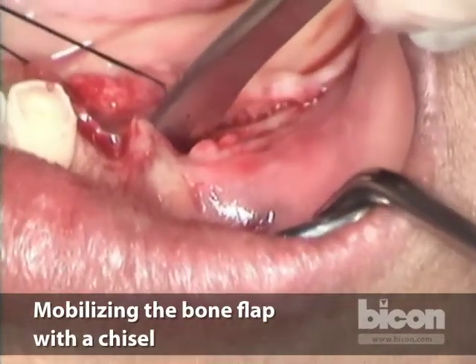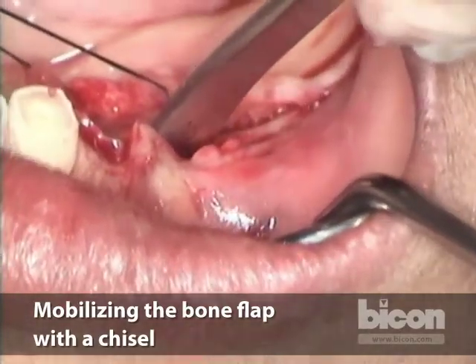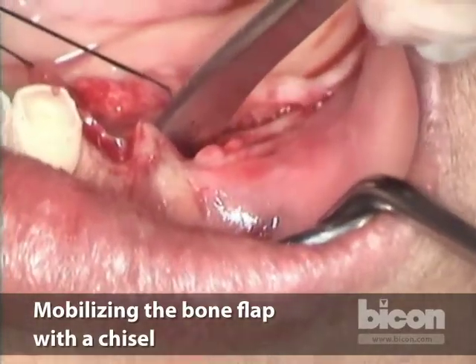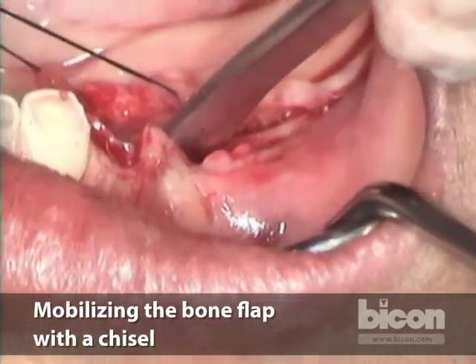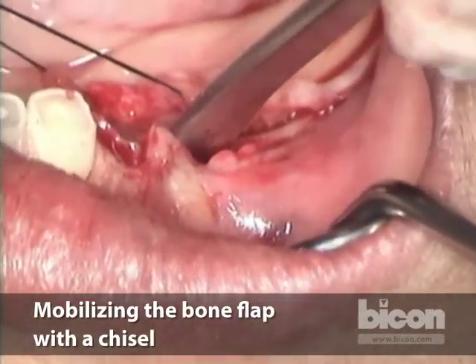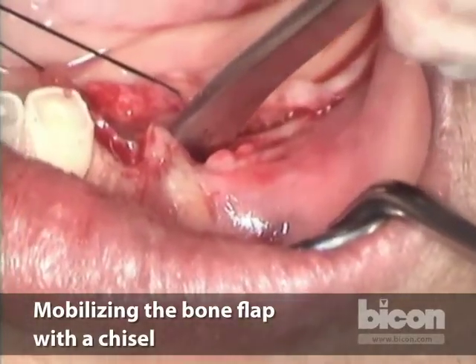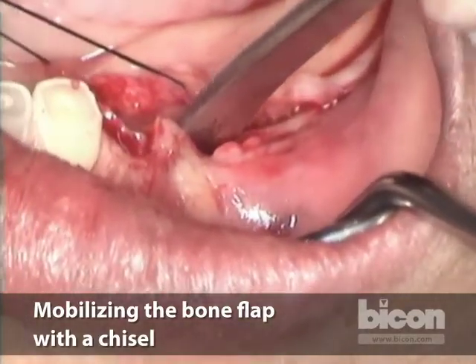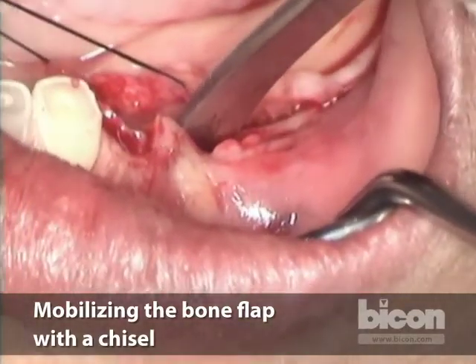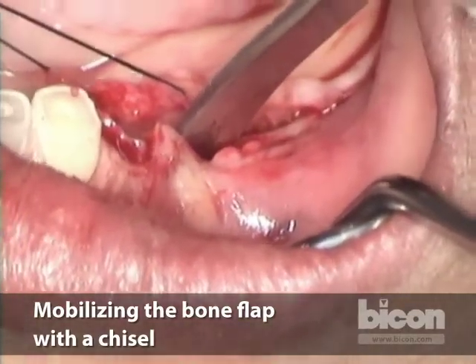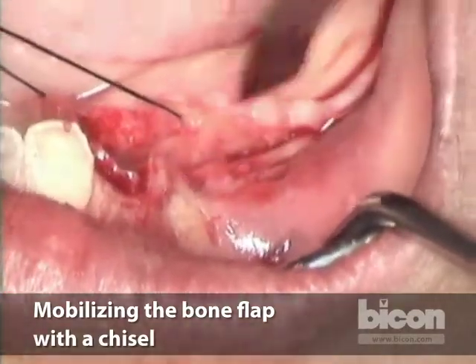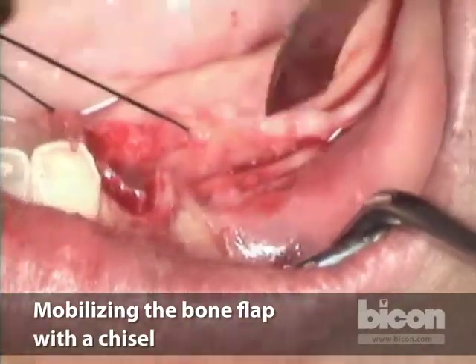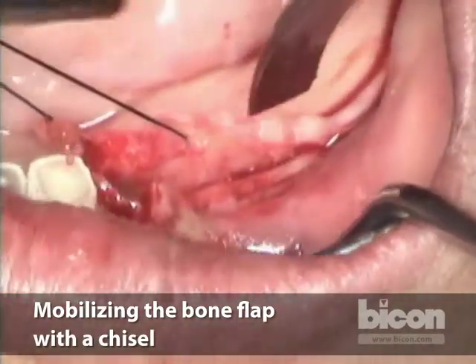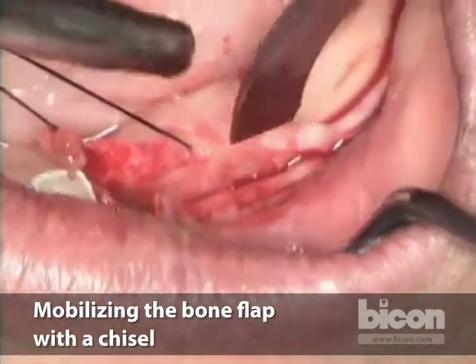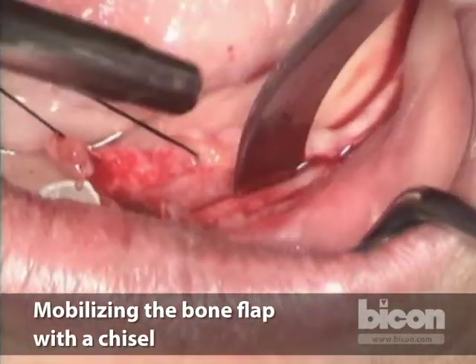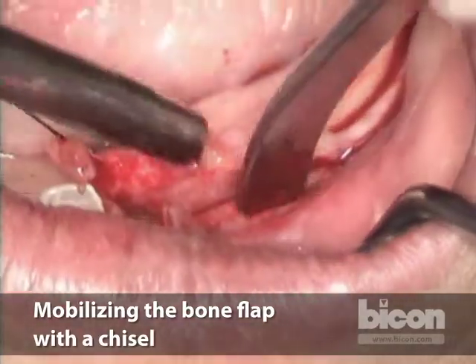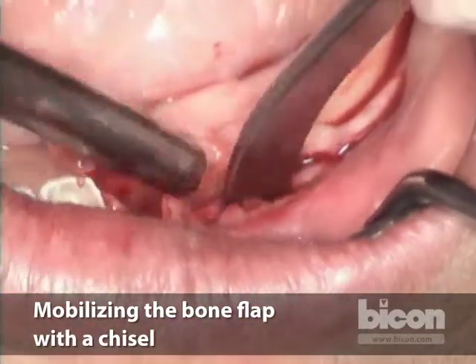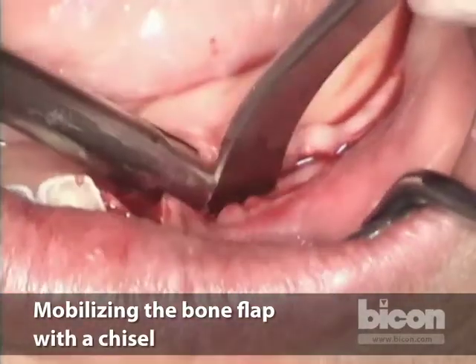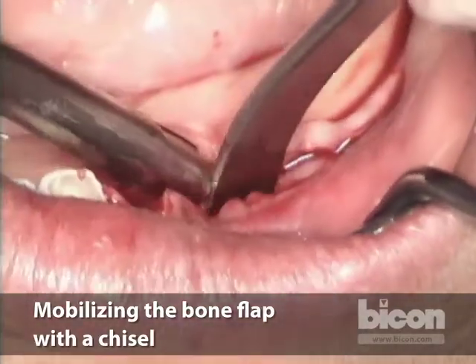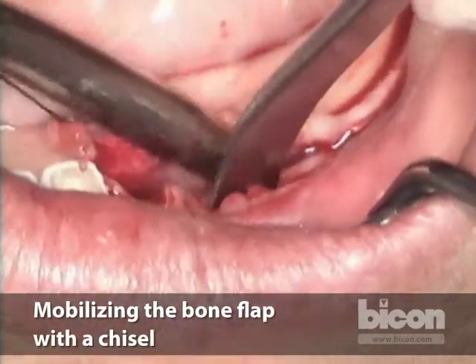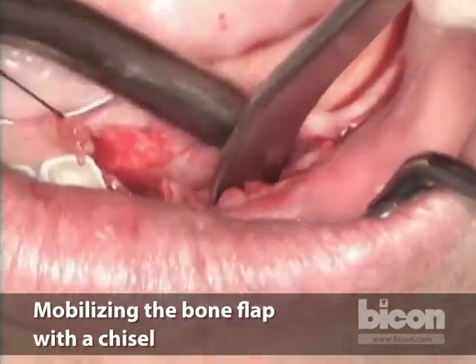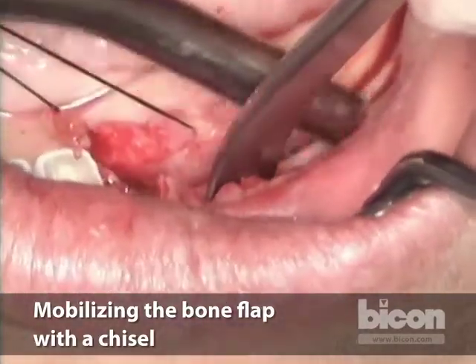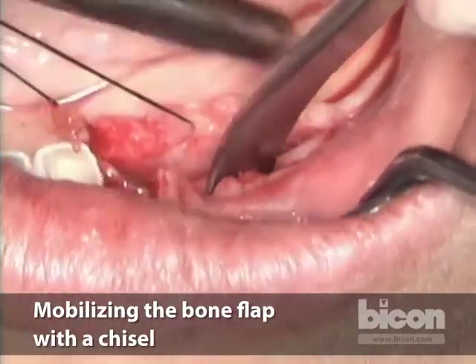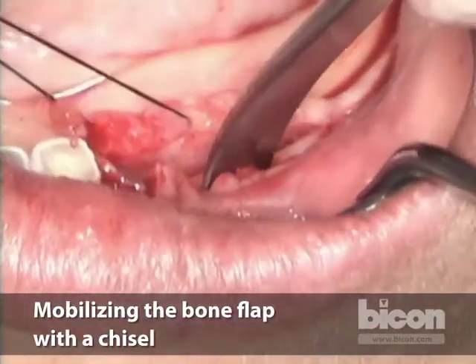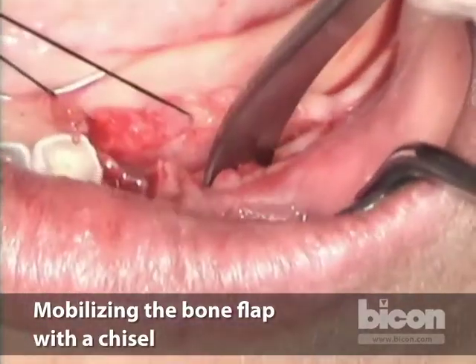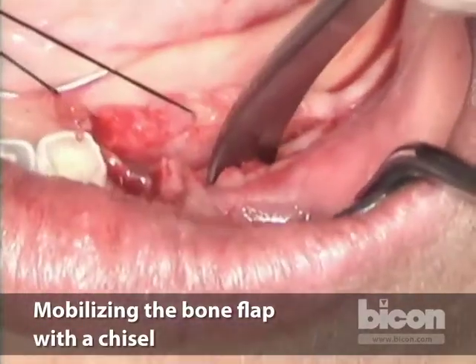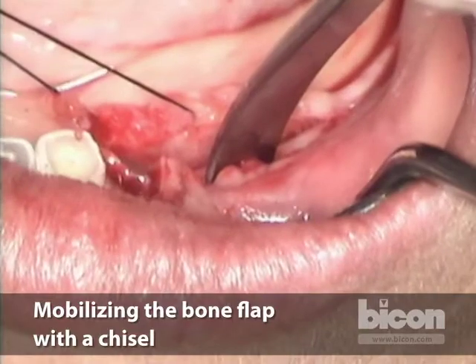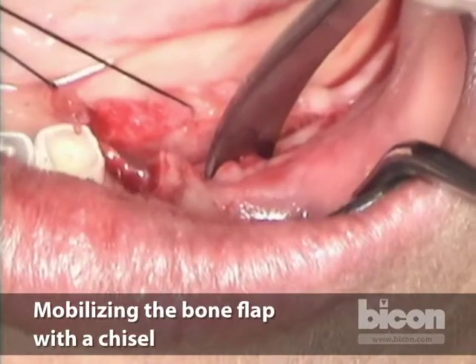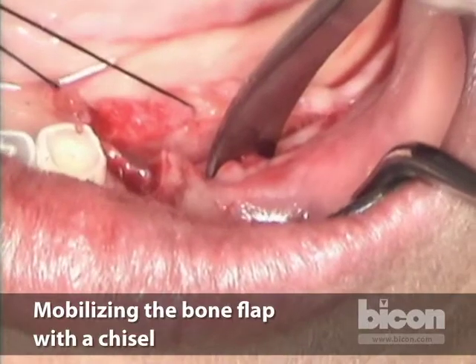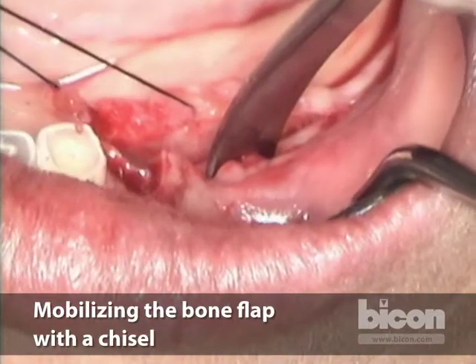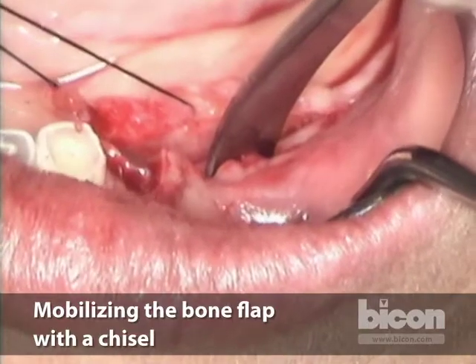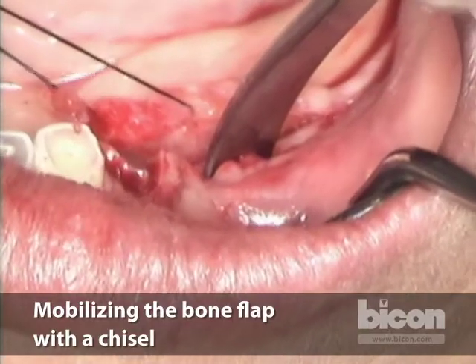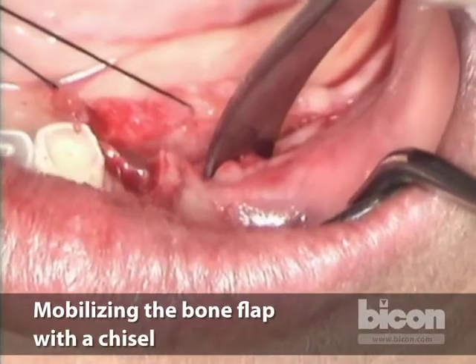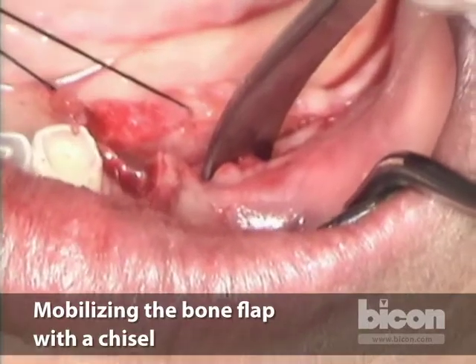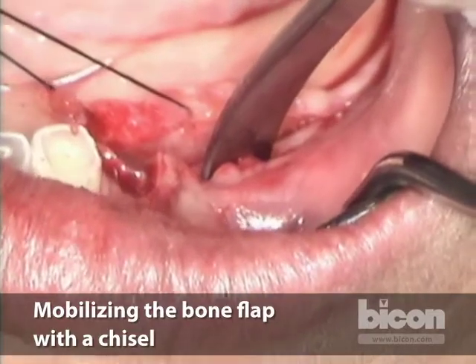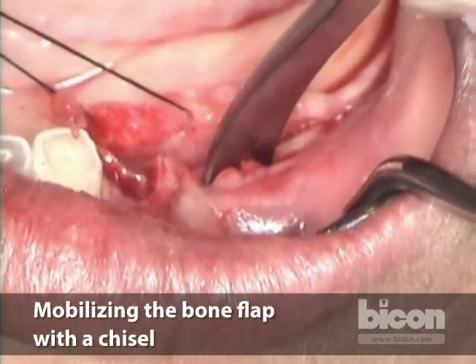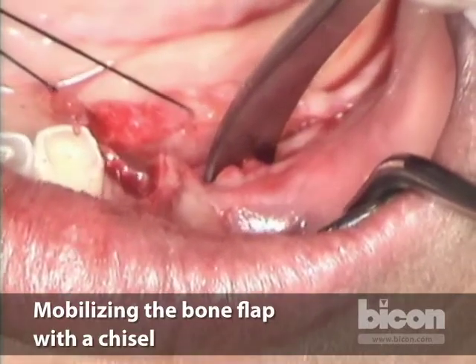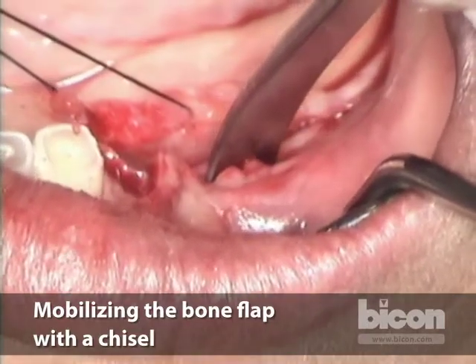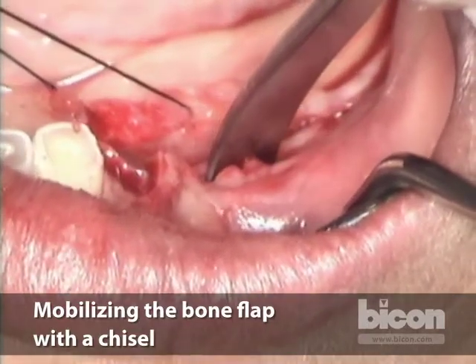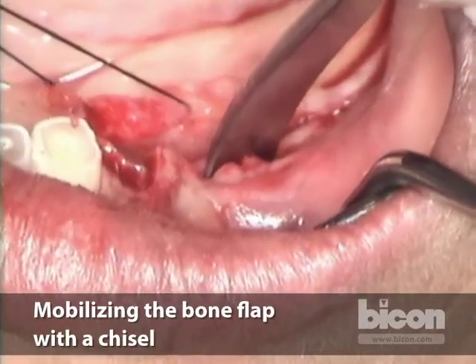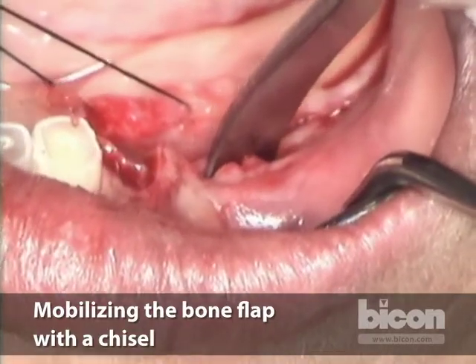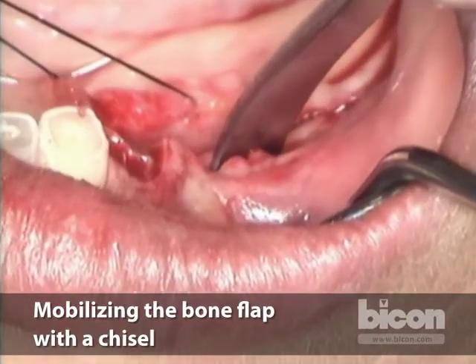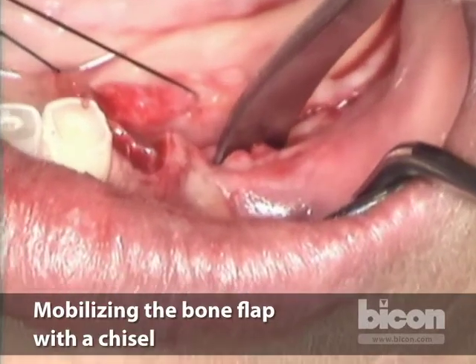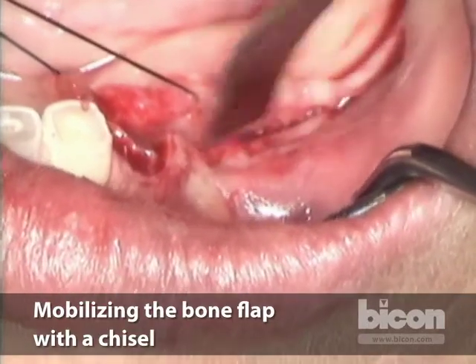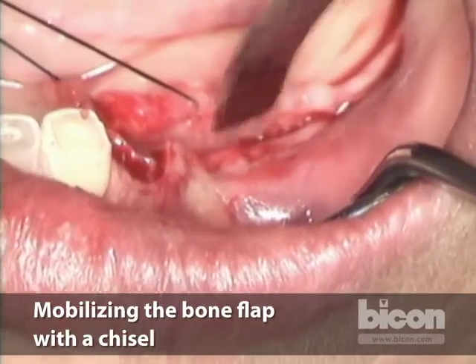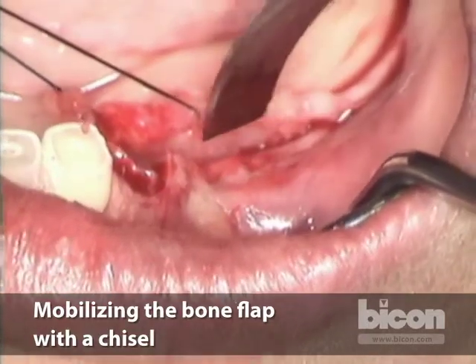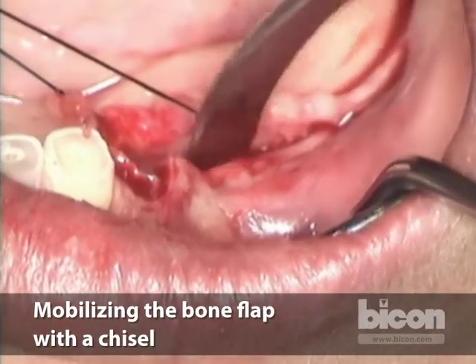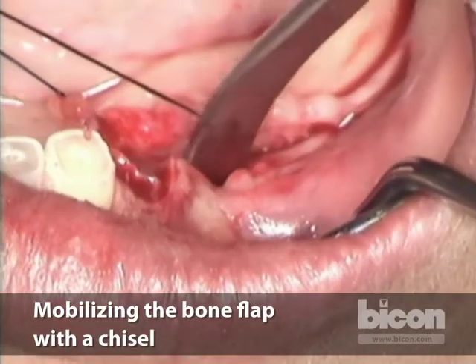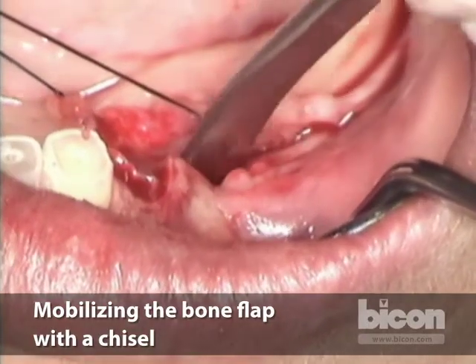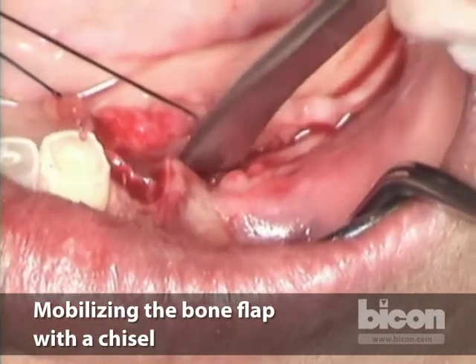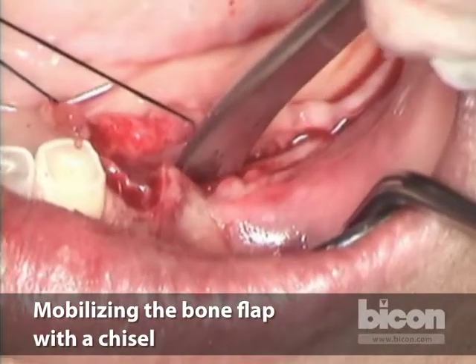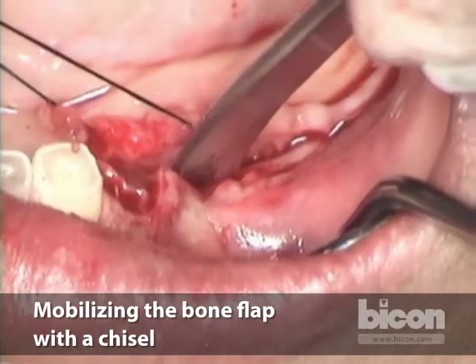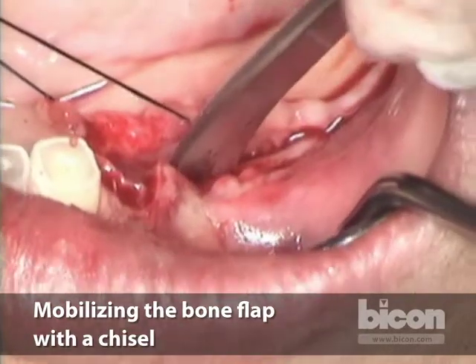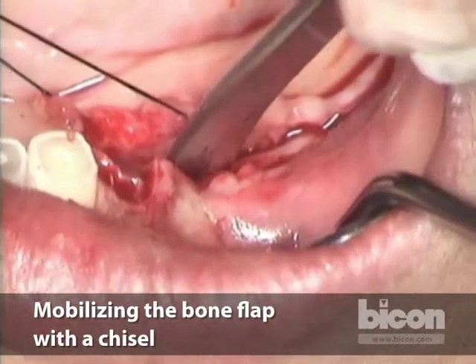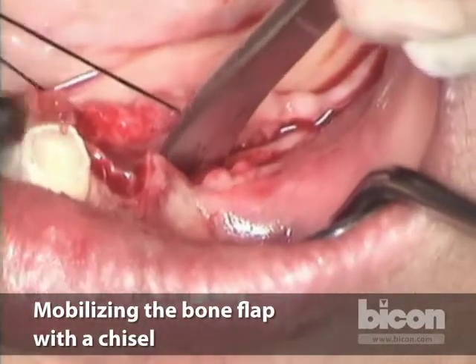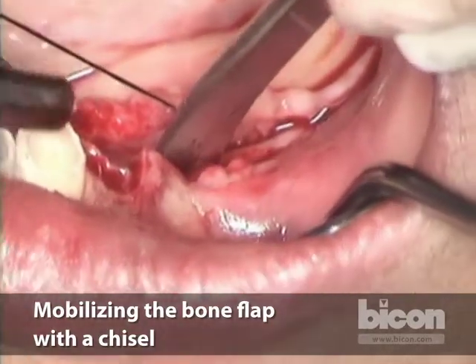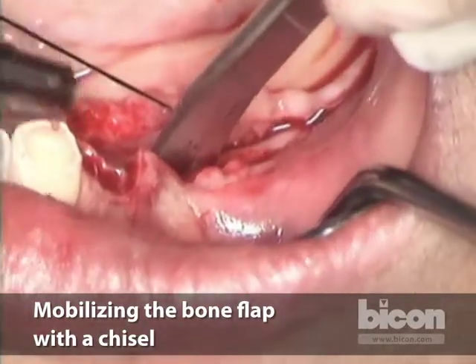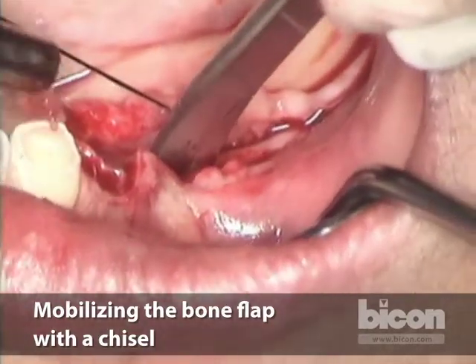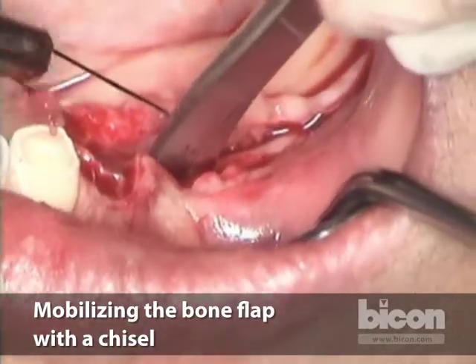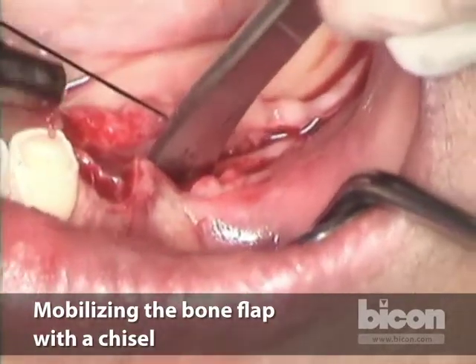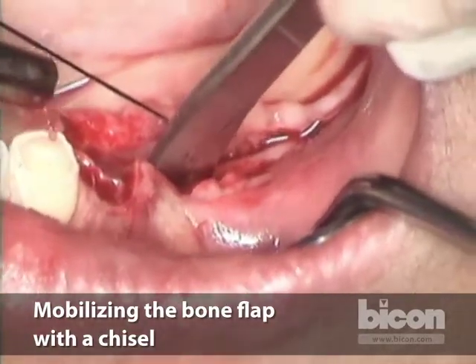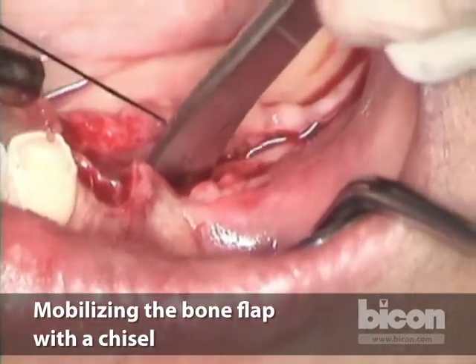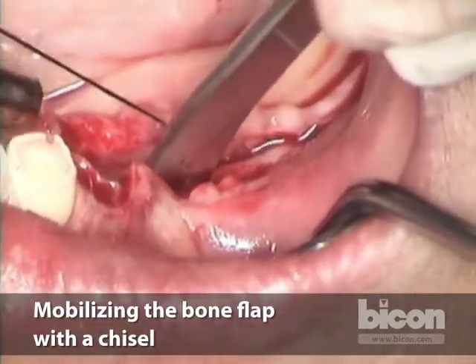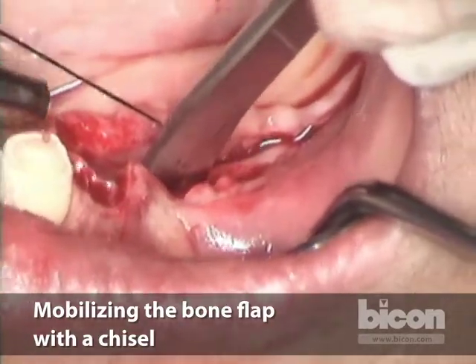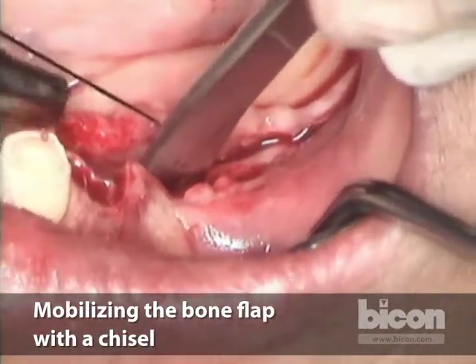My goal is to place short implants in here — six millimeters long. No more is necessary.